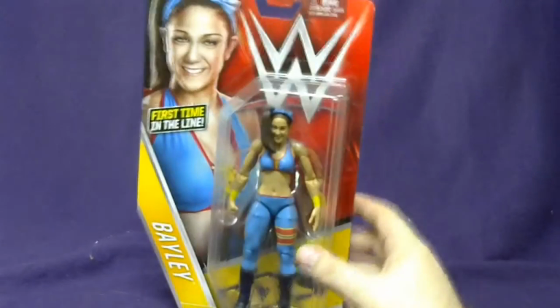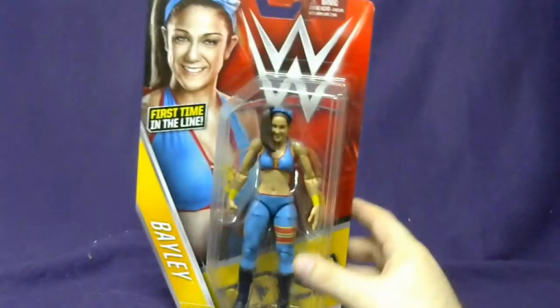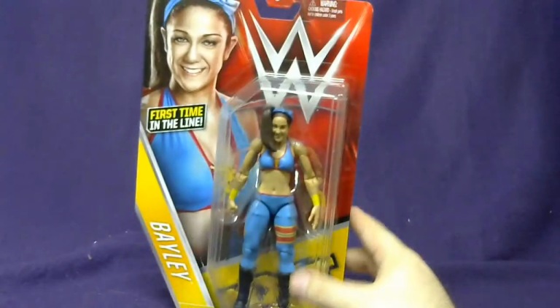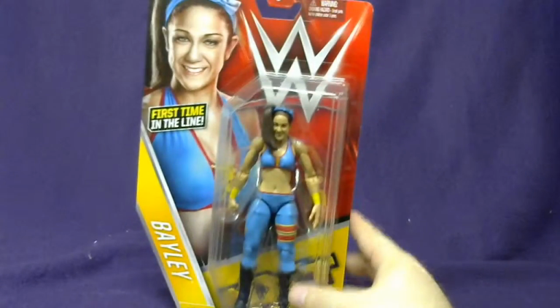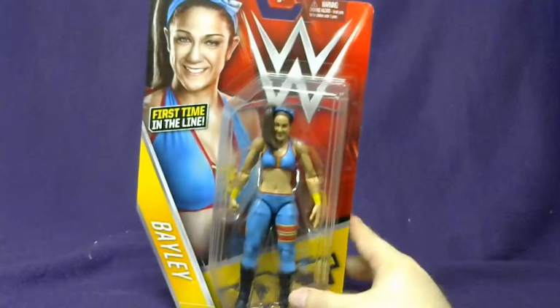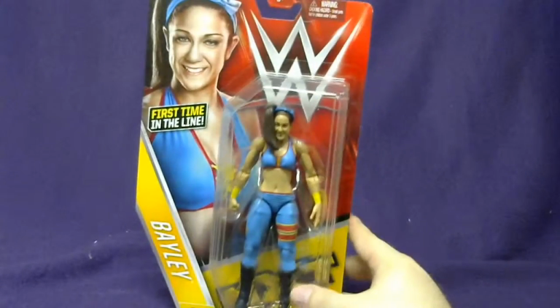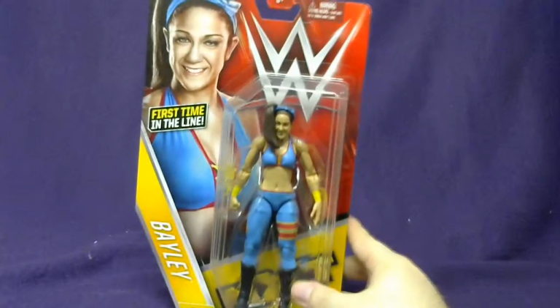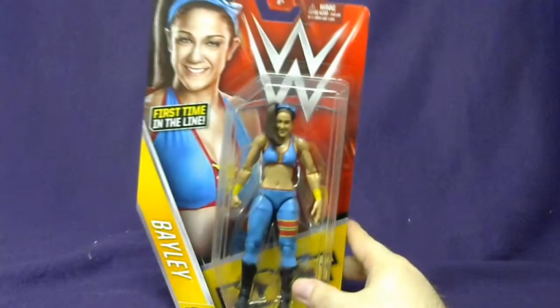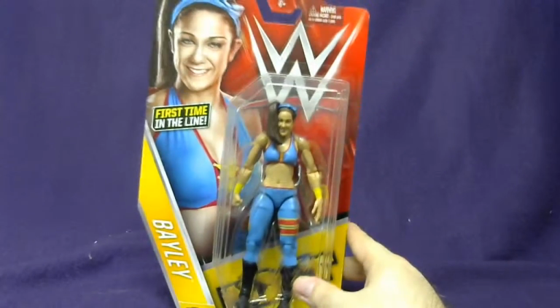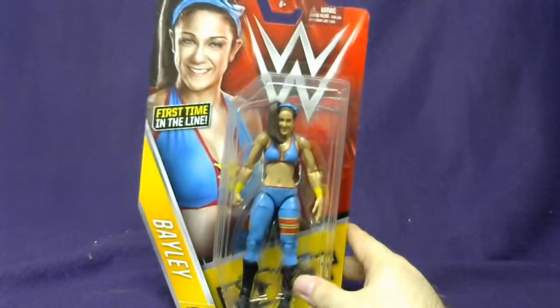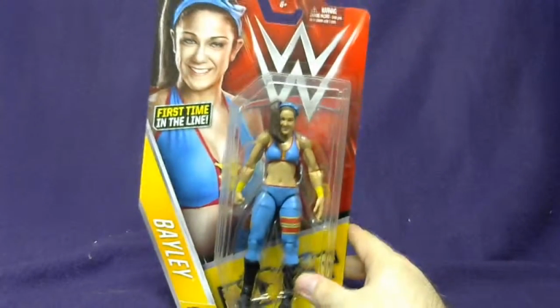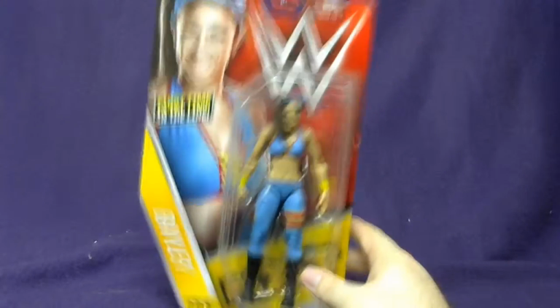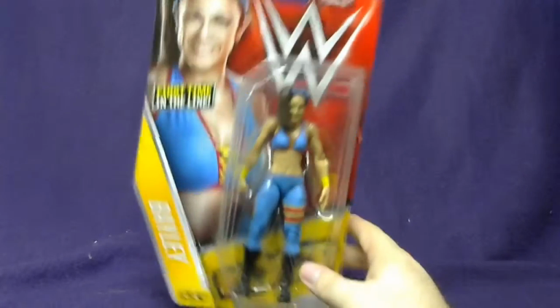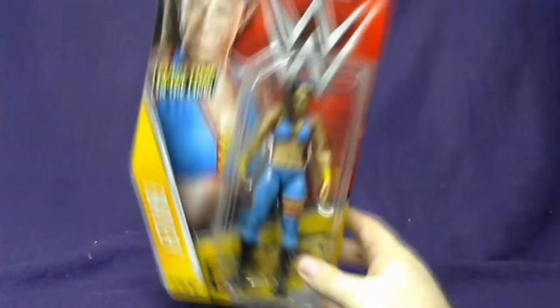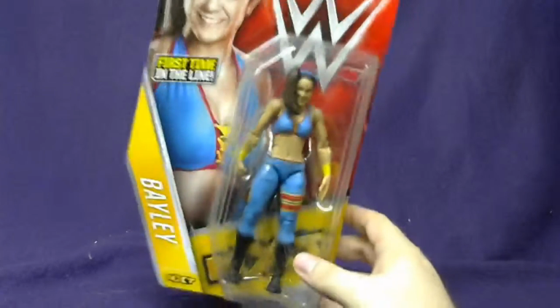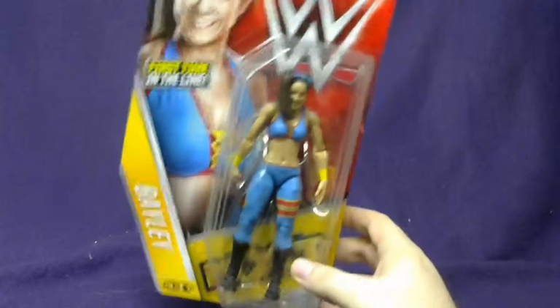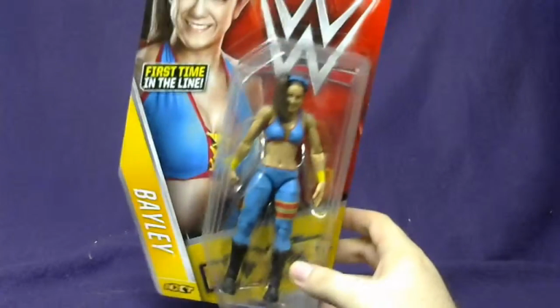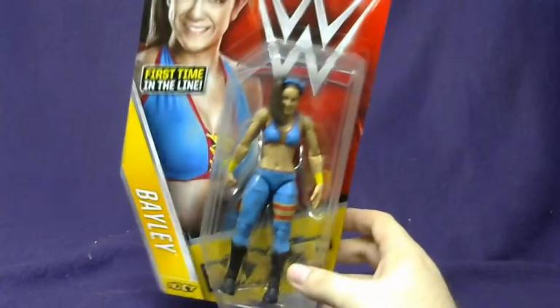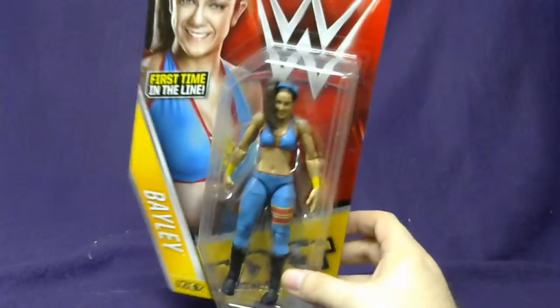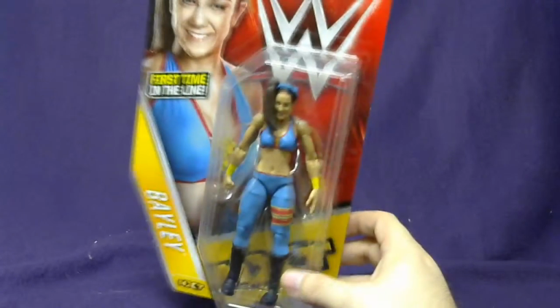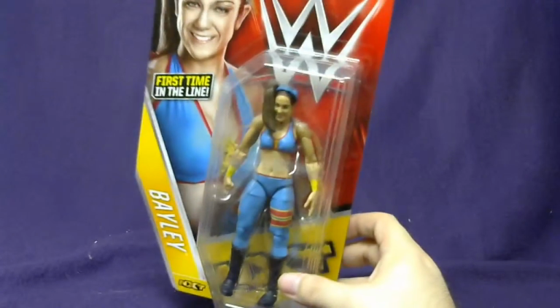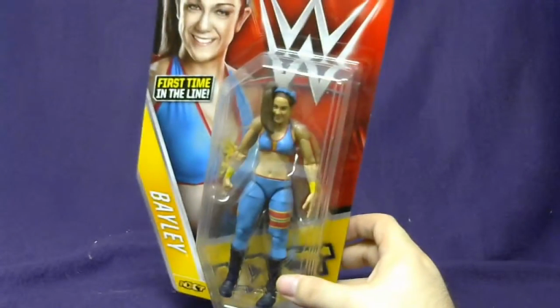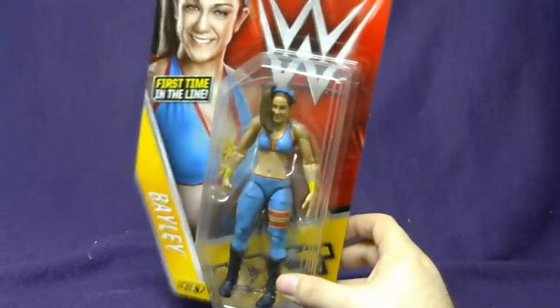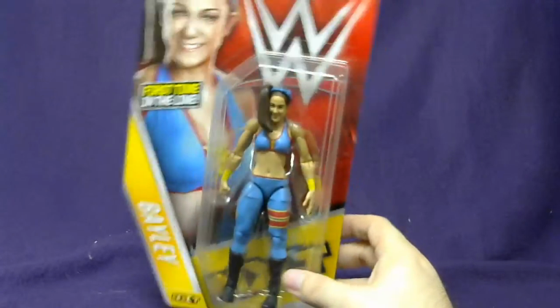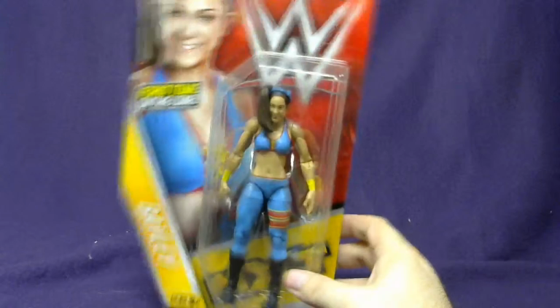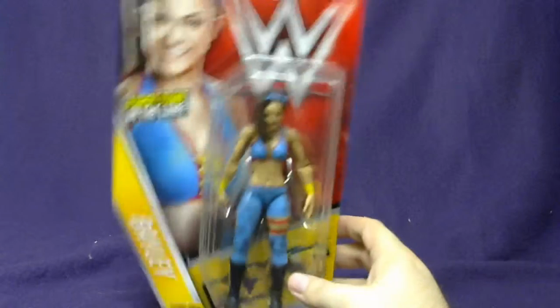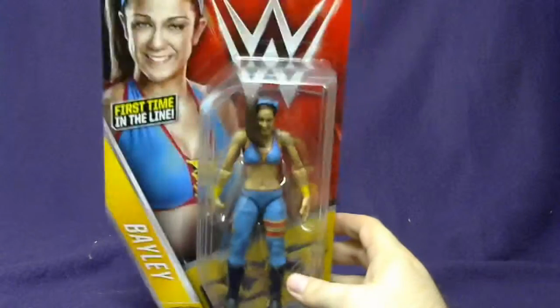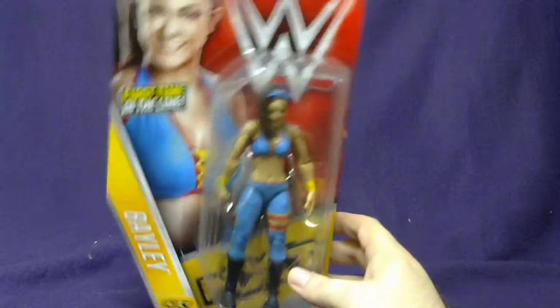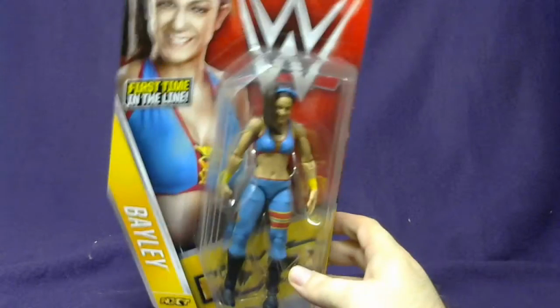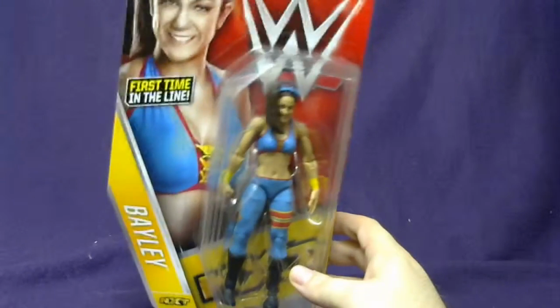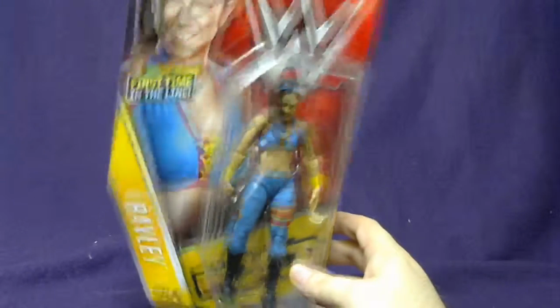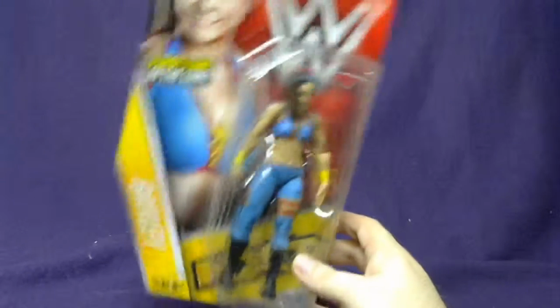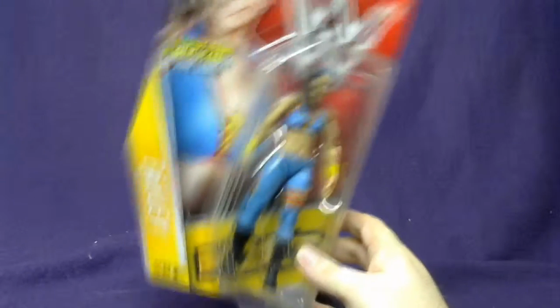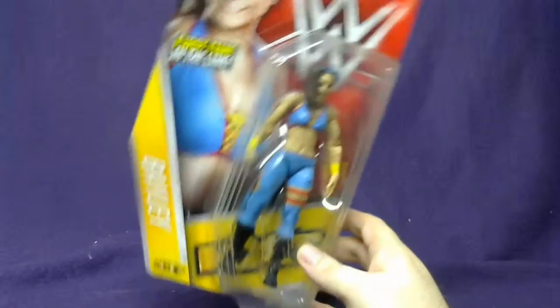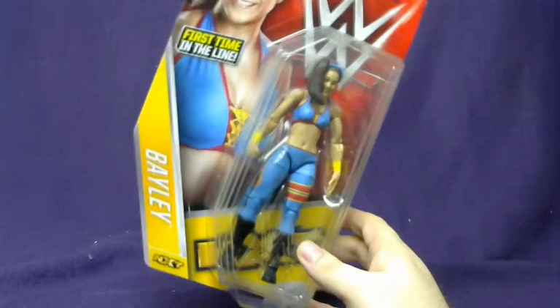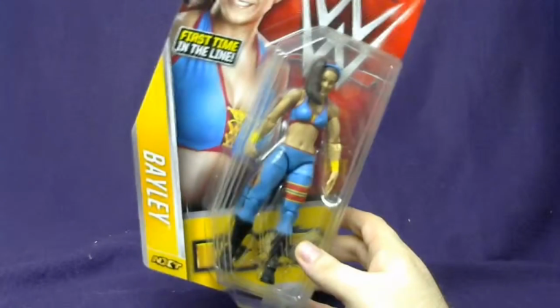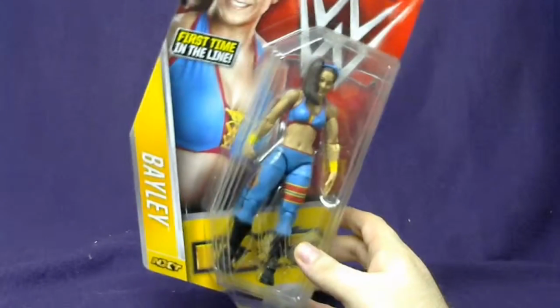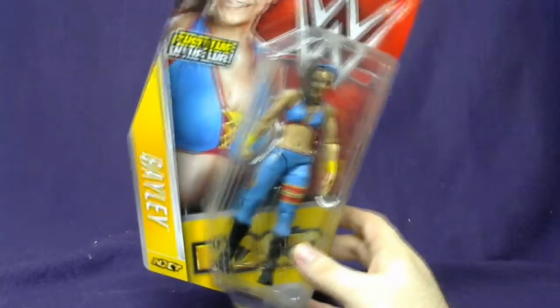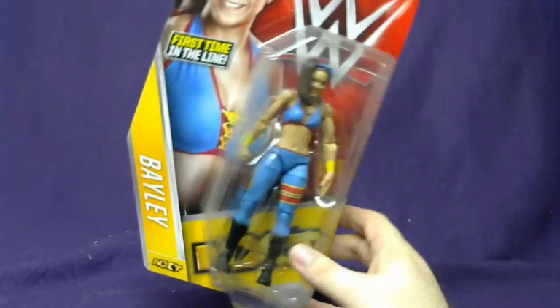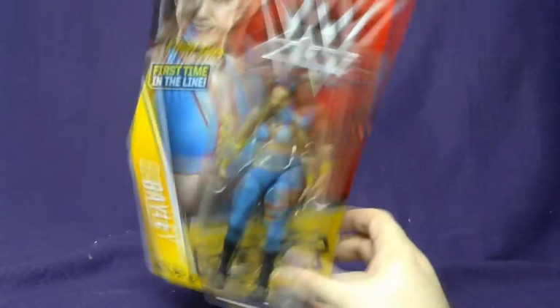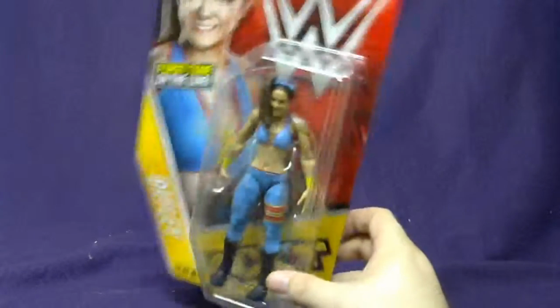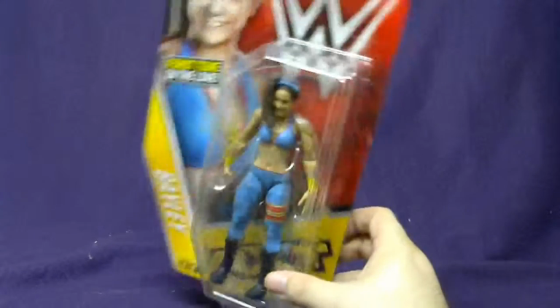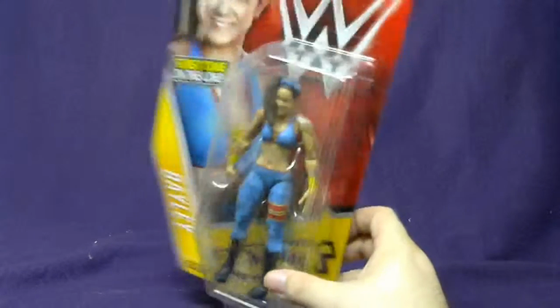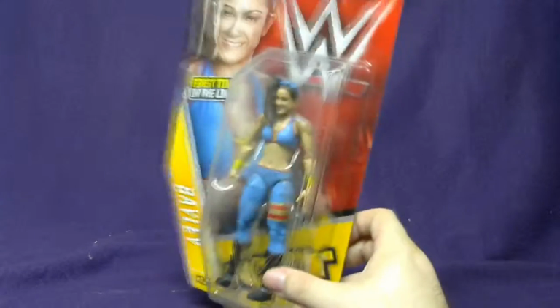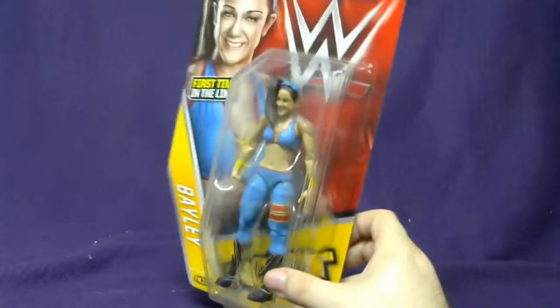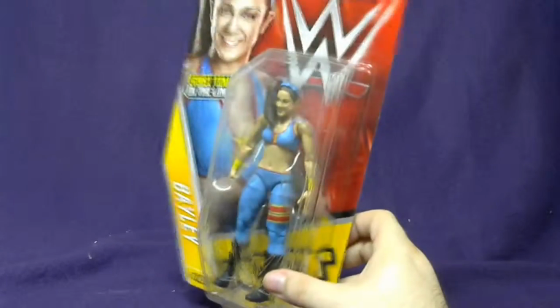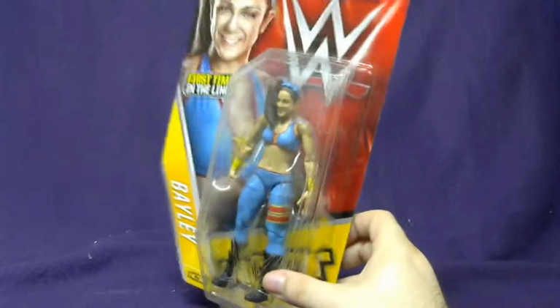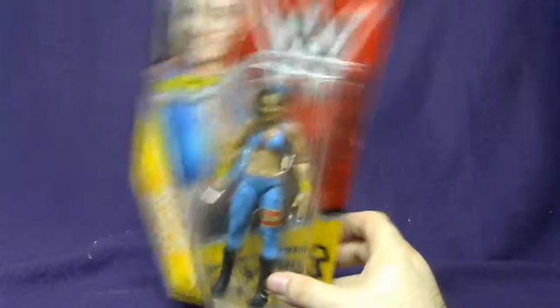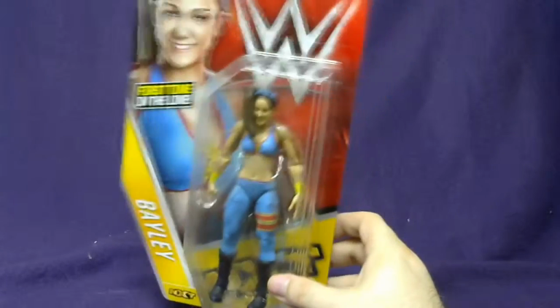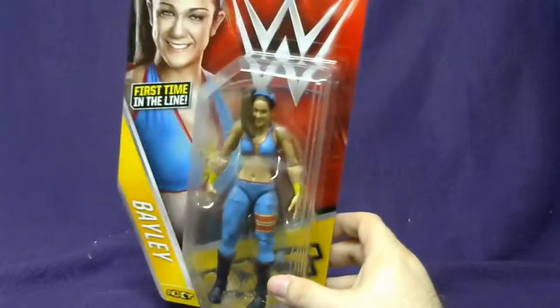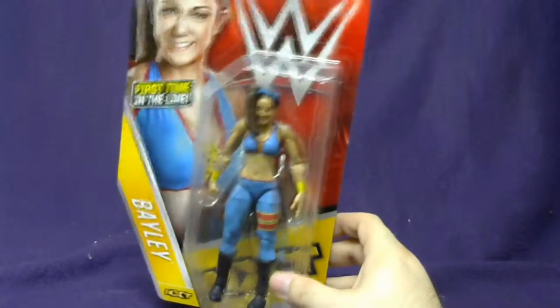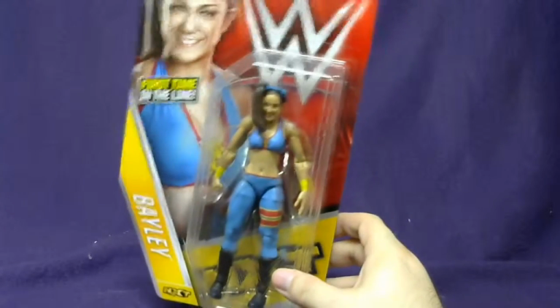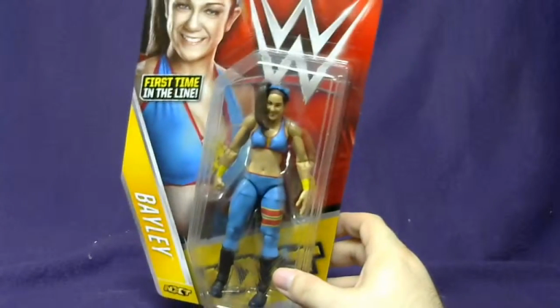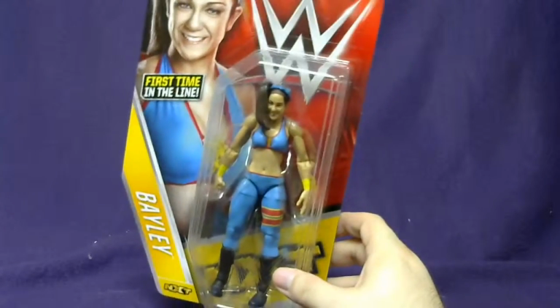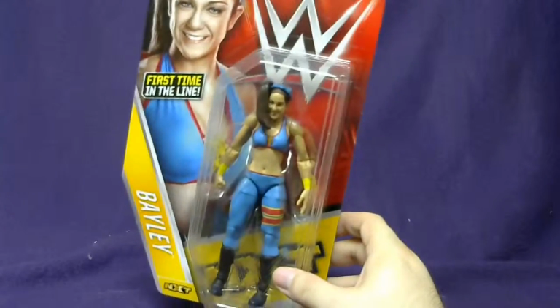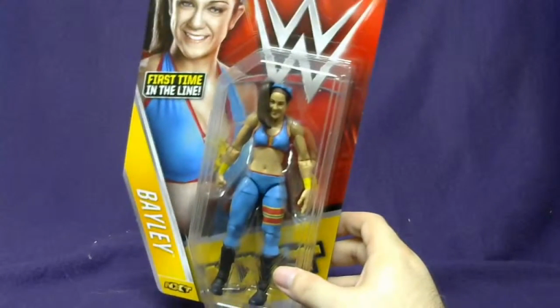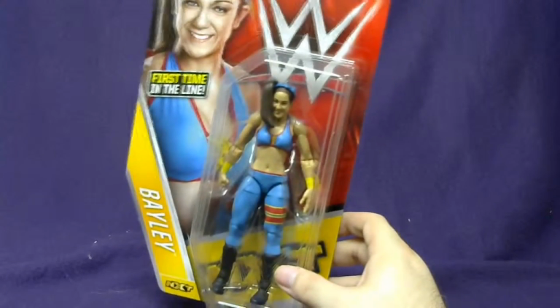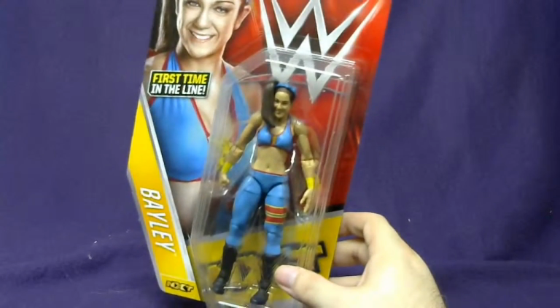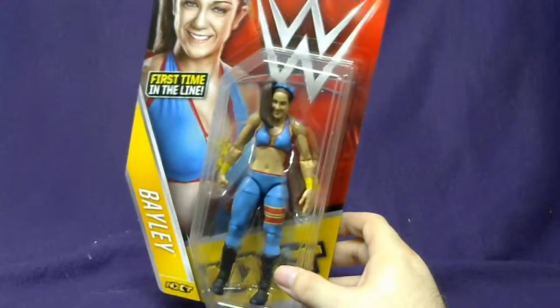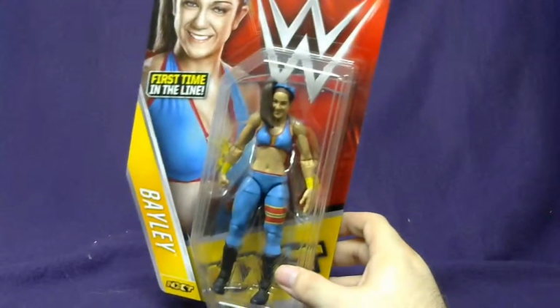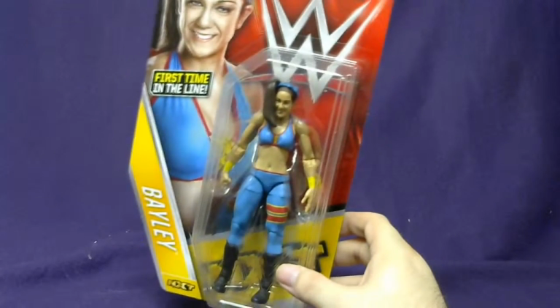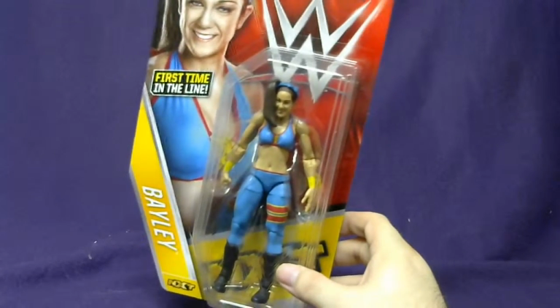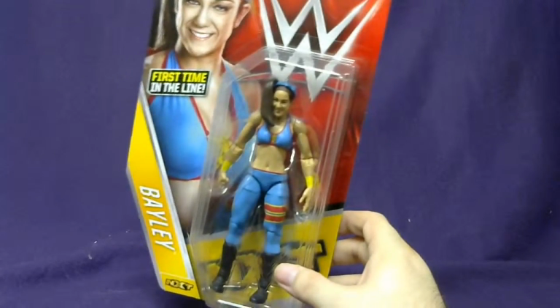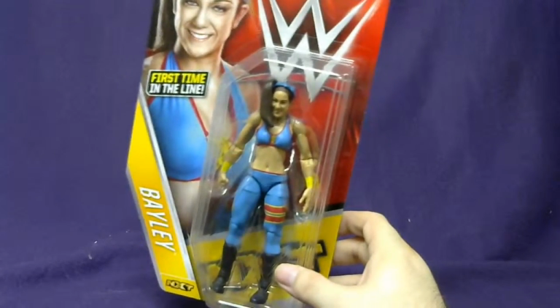Bailey looks pretty good on the package, but let's crack it open and see how she is.